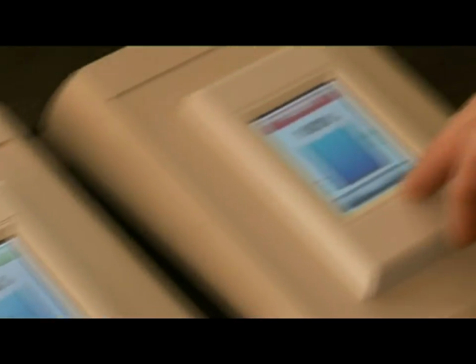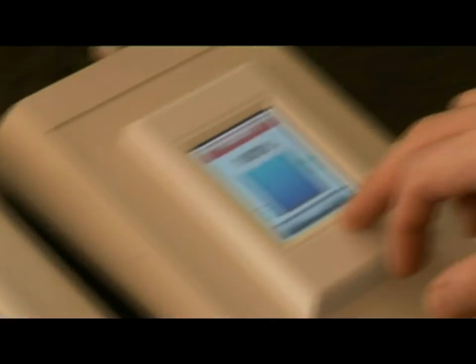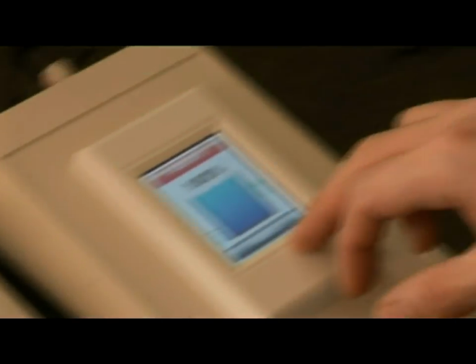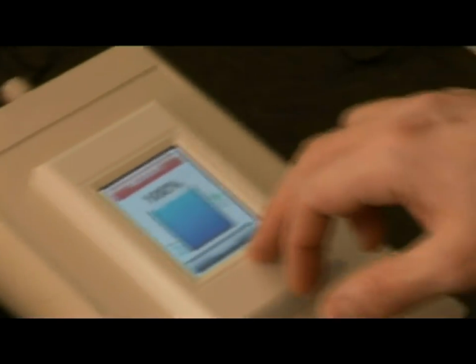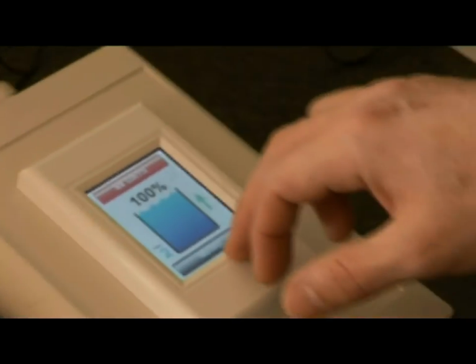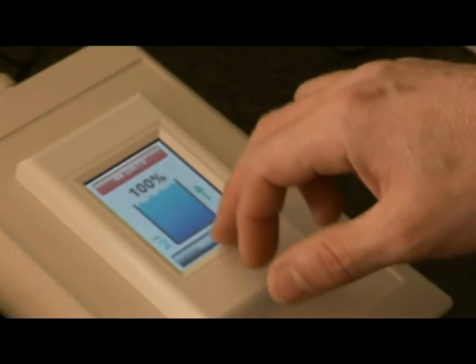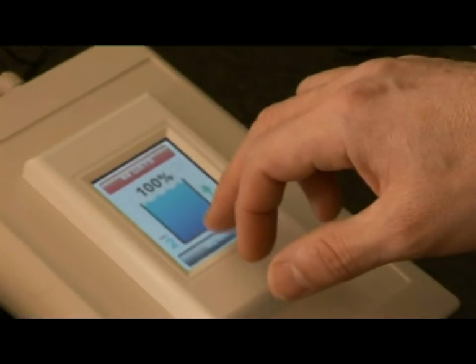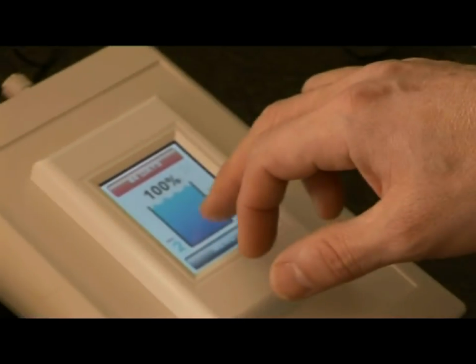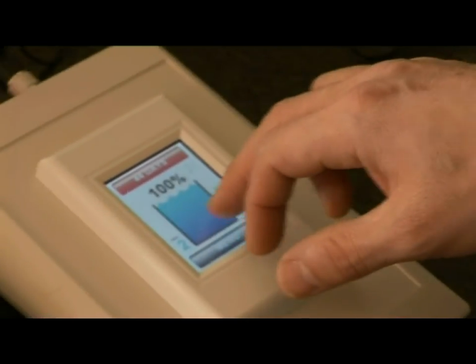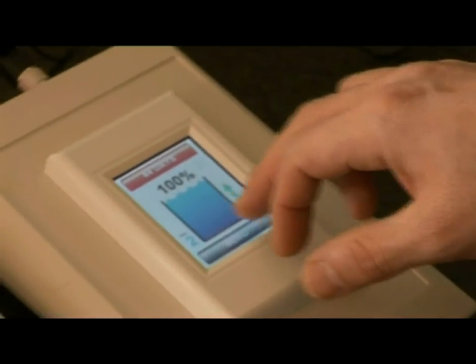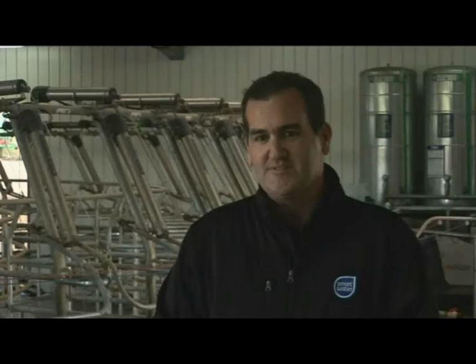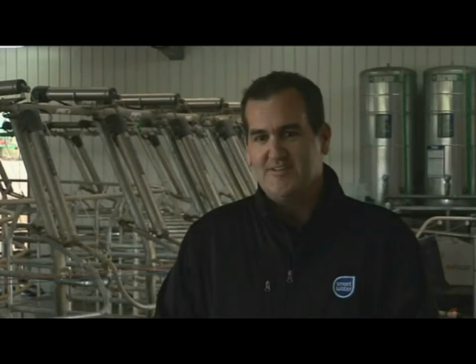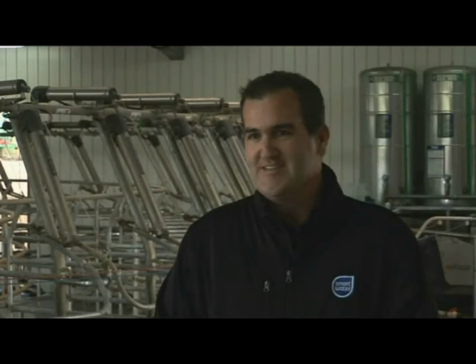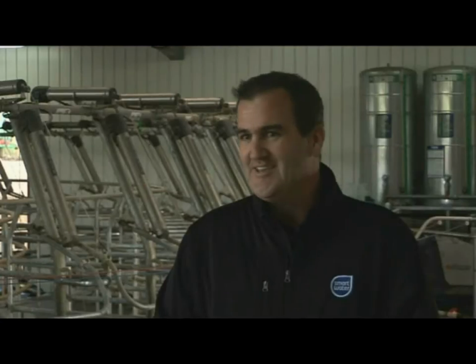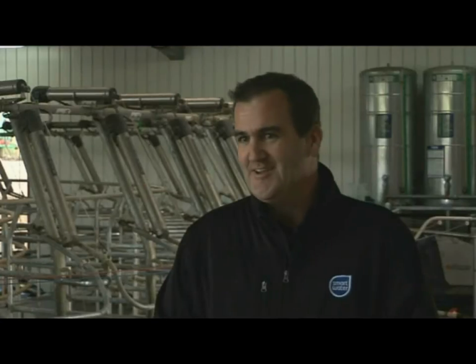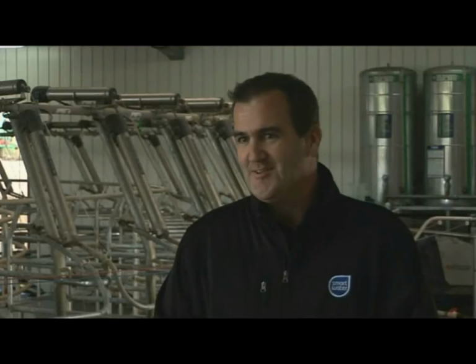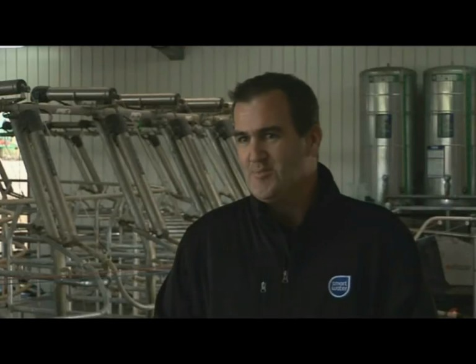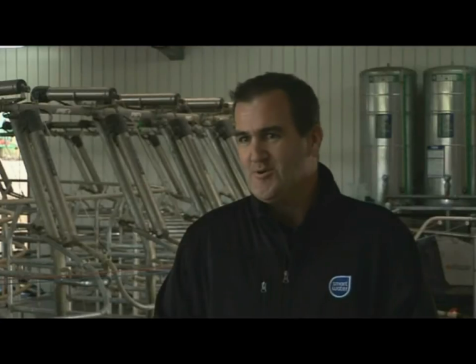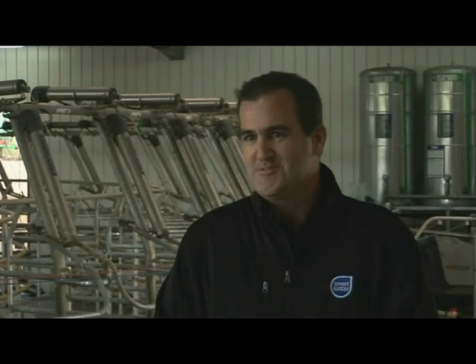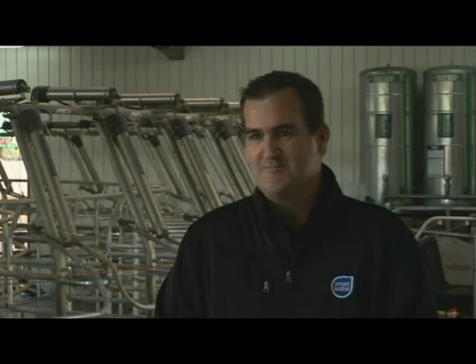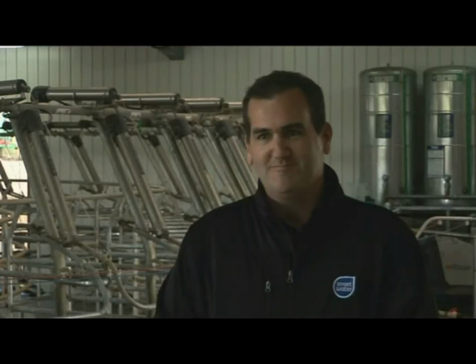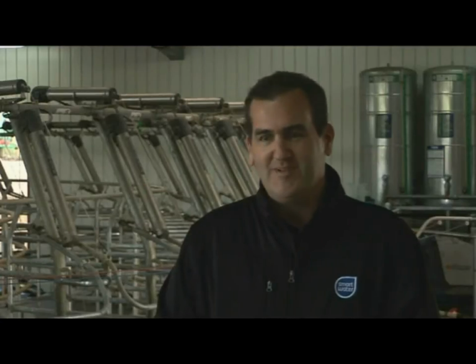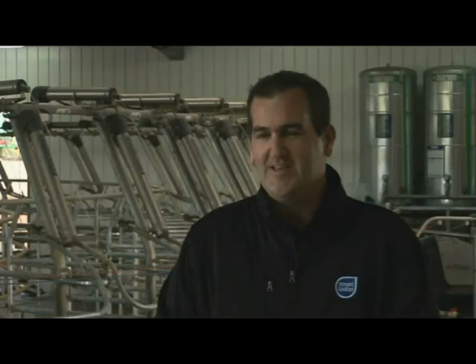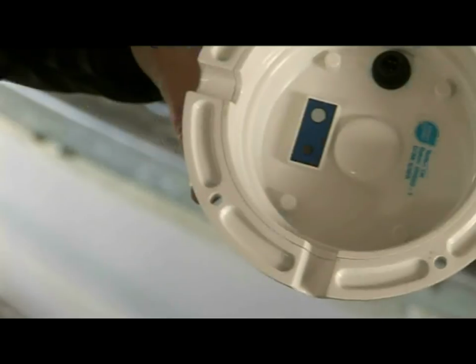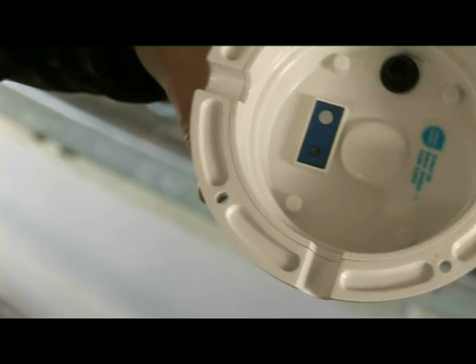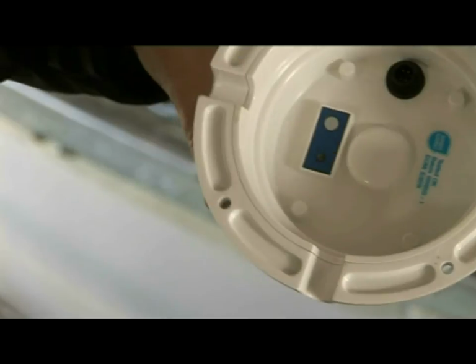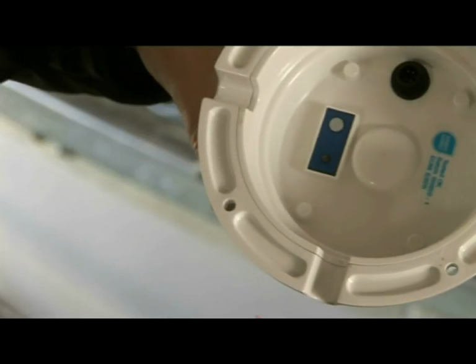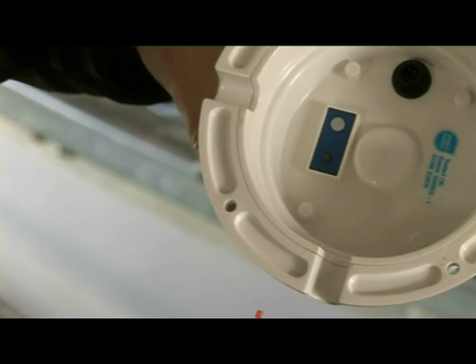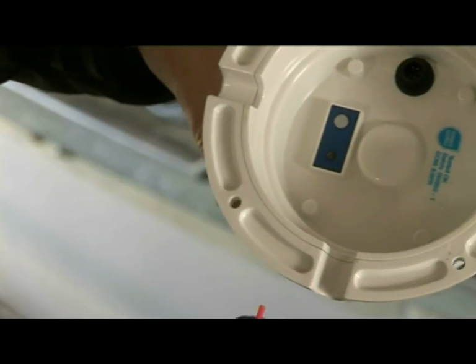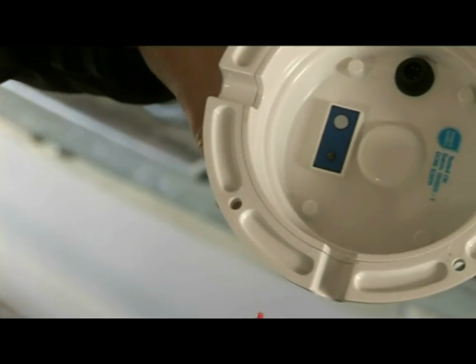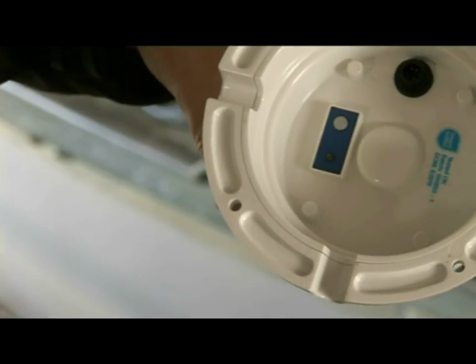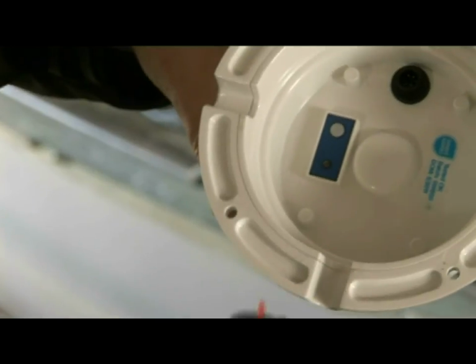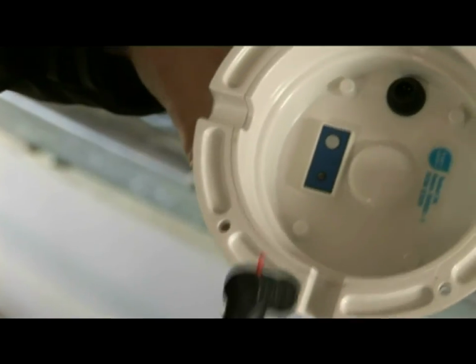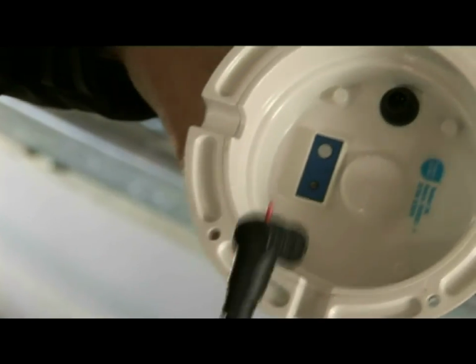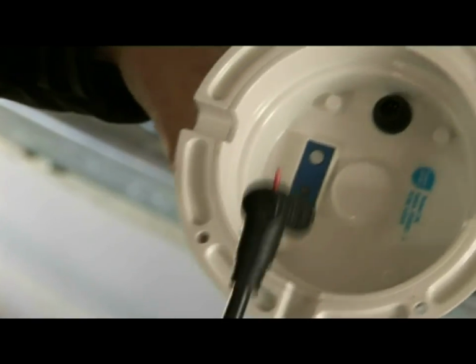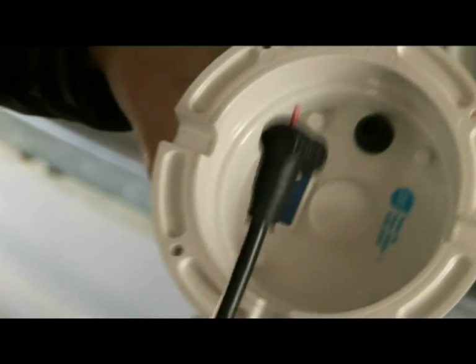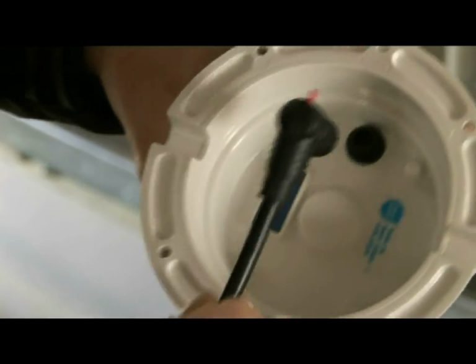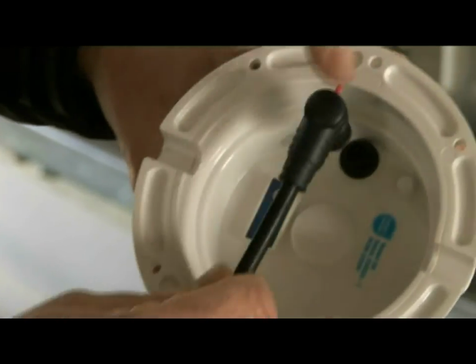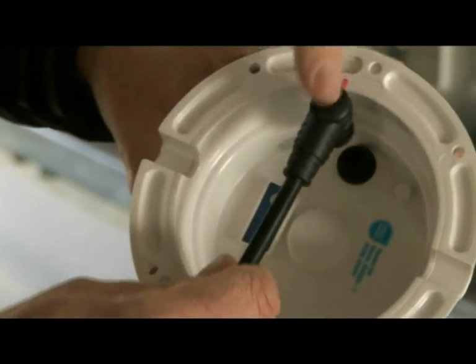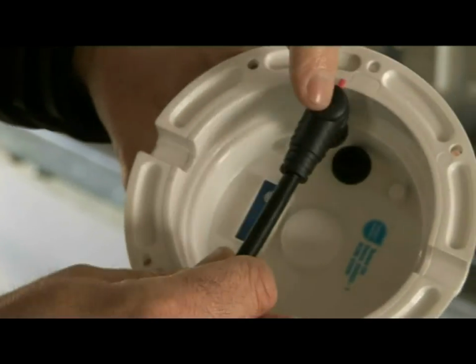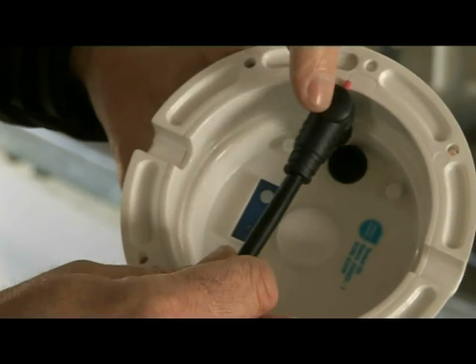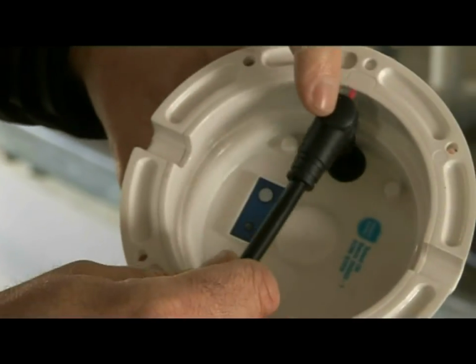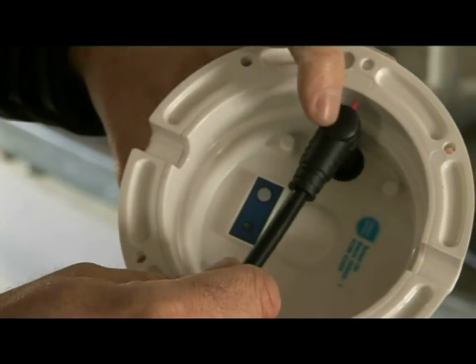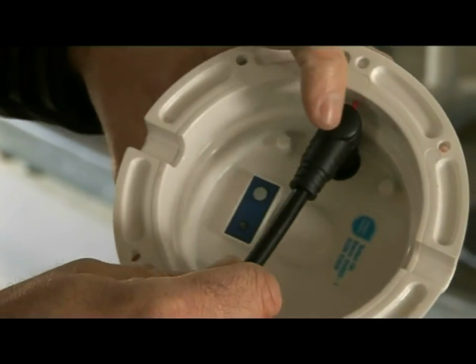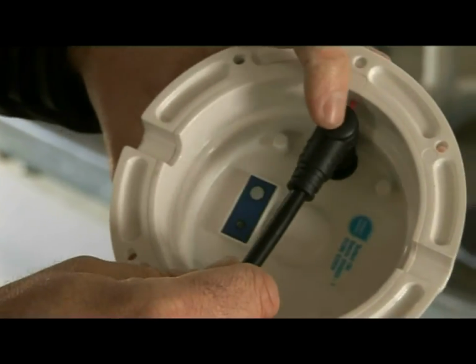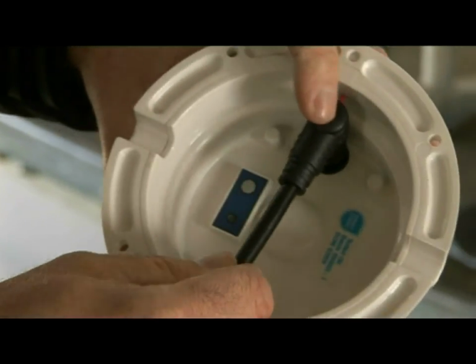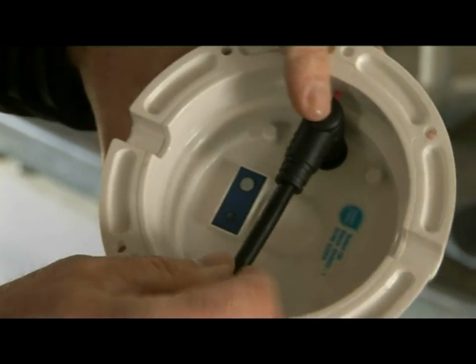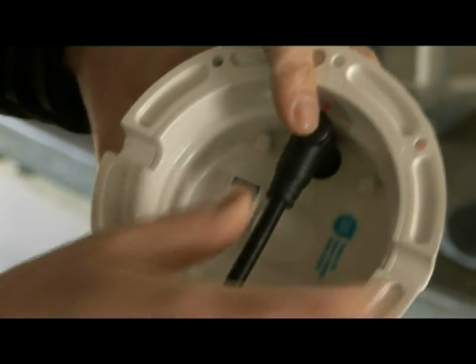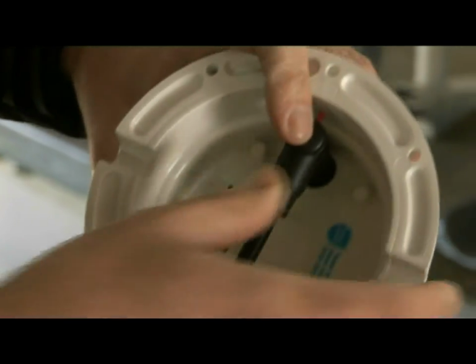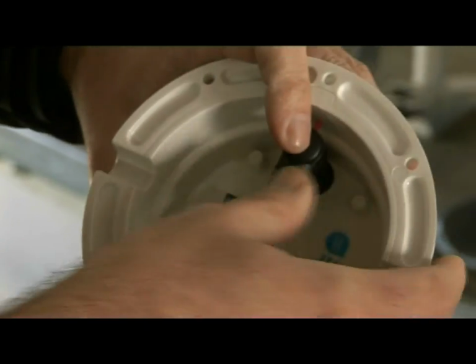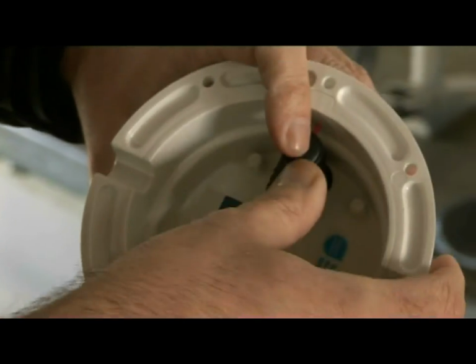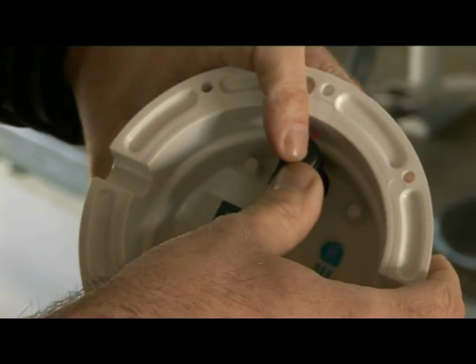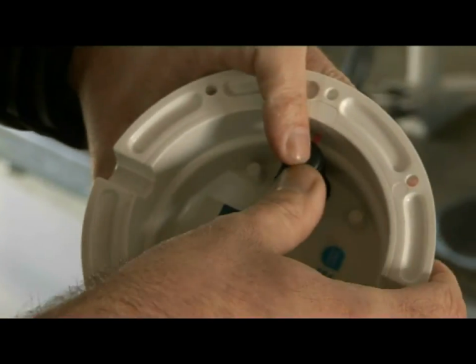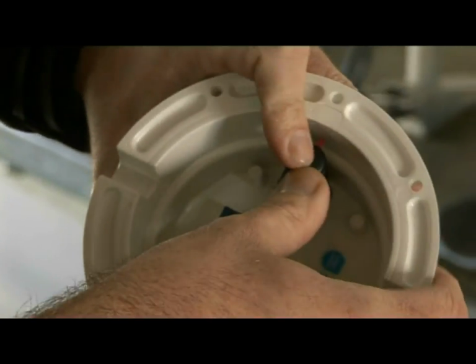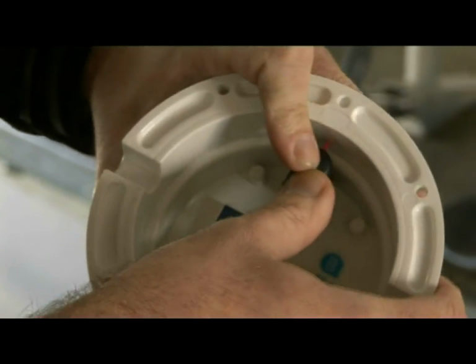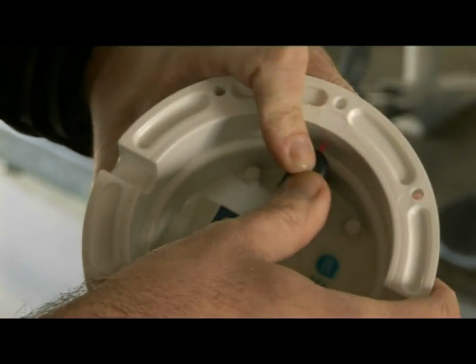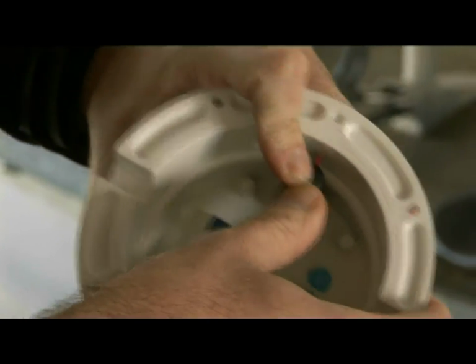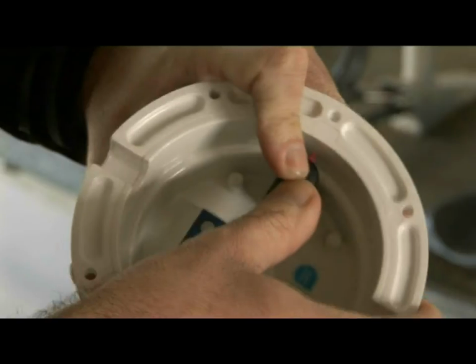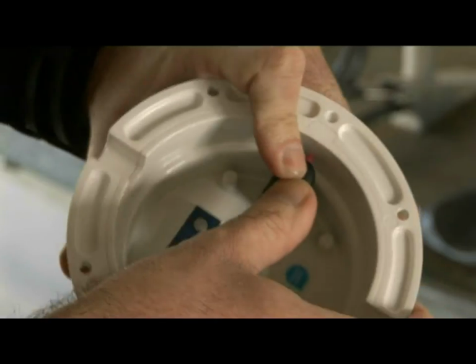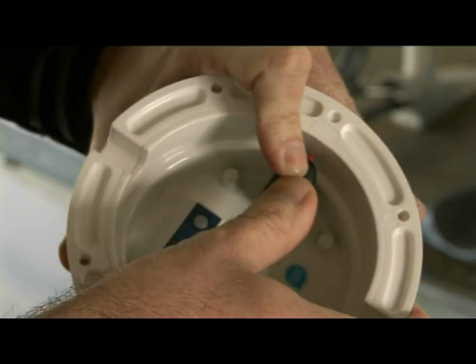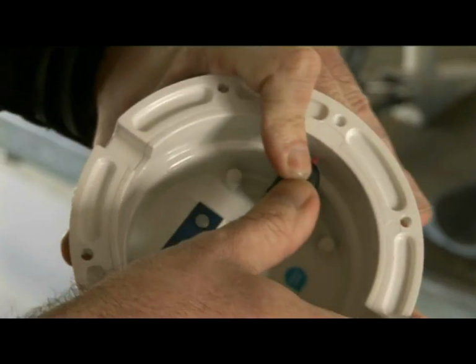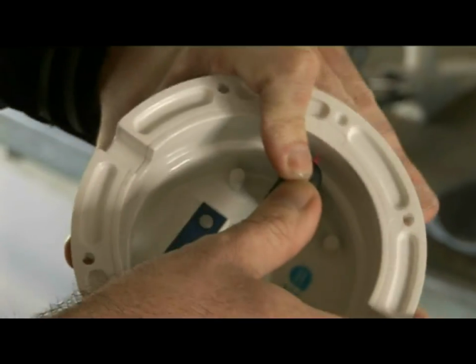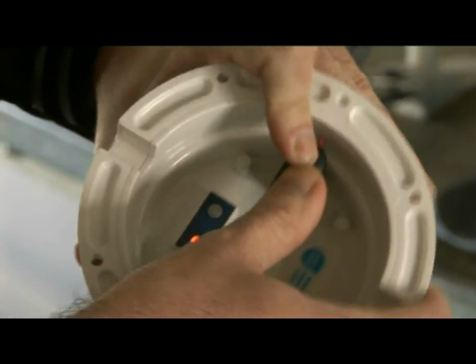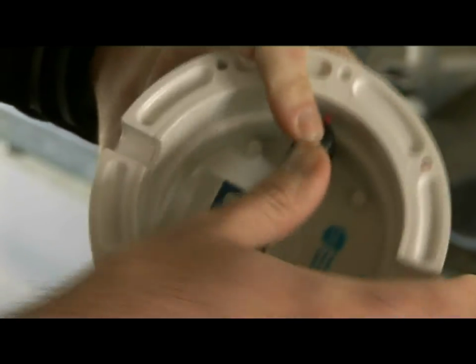All you have to do is take it out of the box, plug it into the wall, connect it, and drop the sensor into the tank — normally less than five minutes to install.